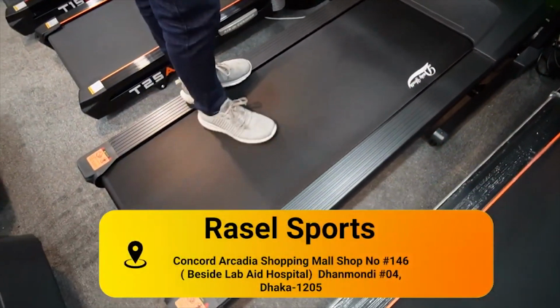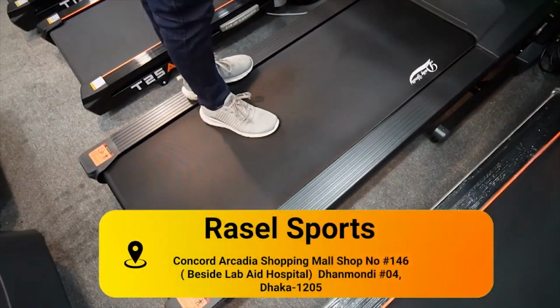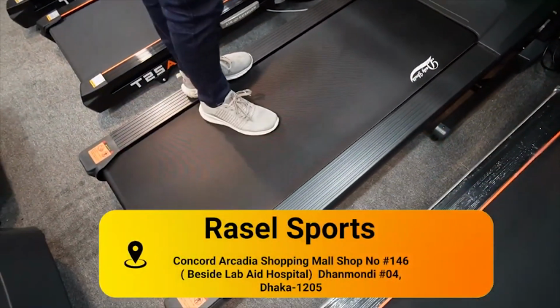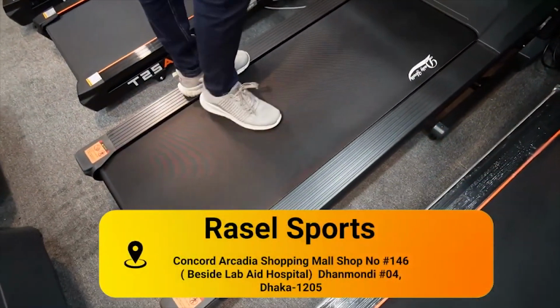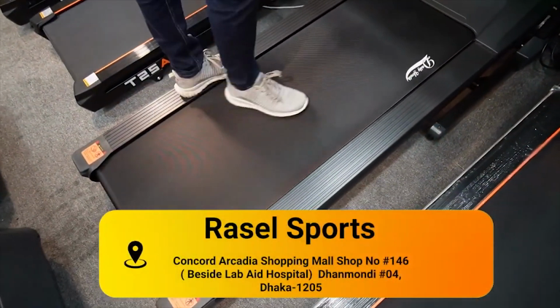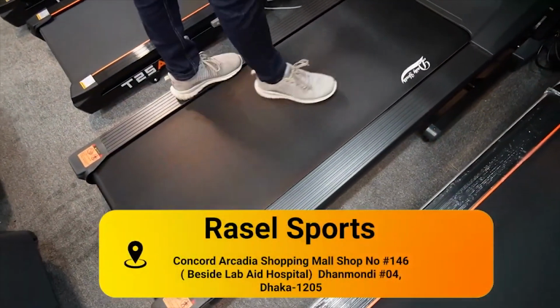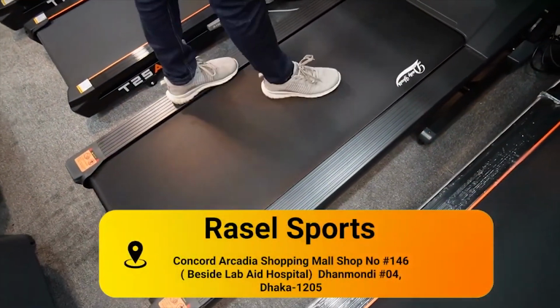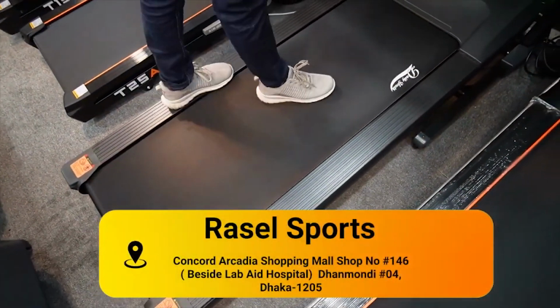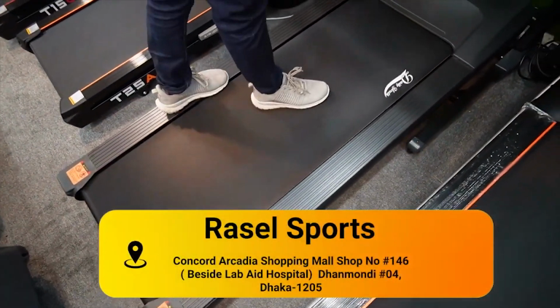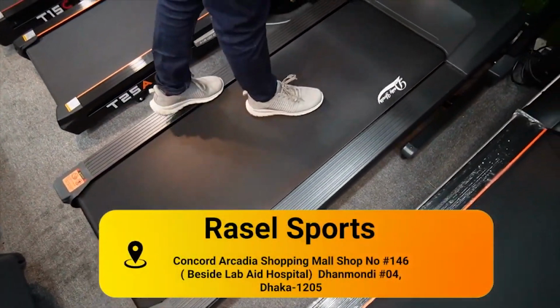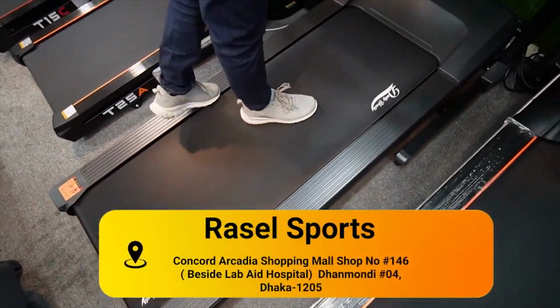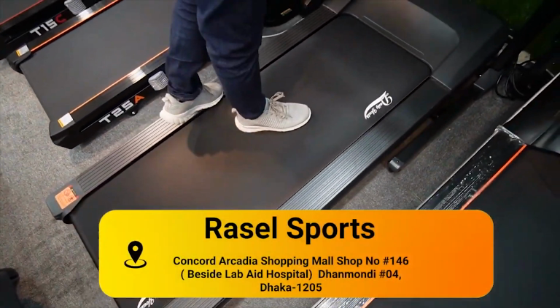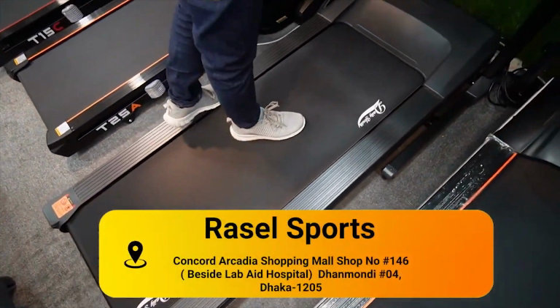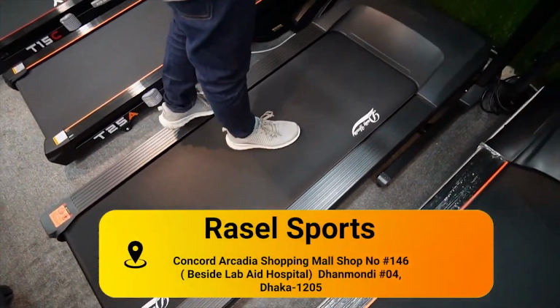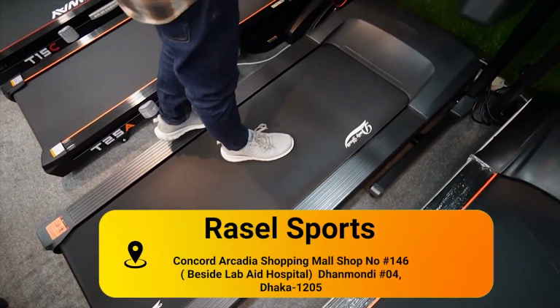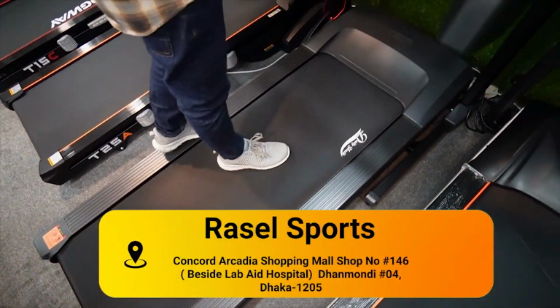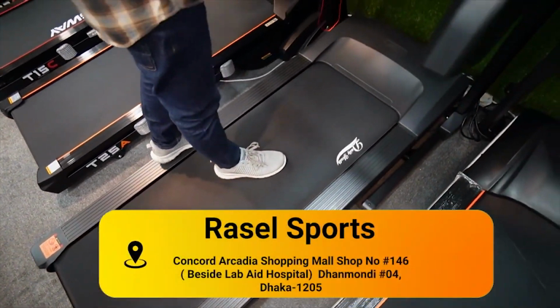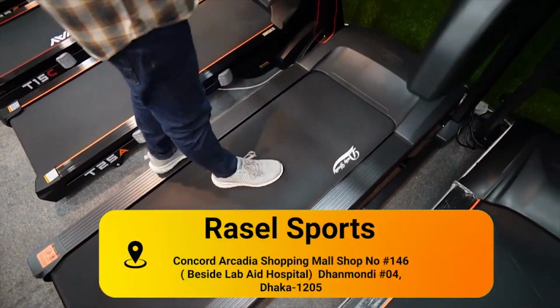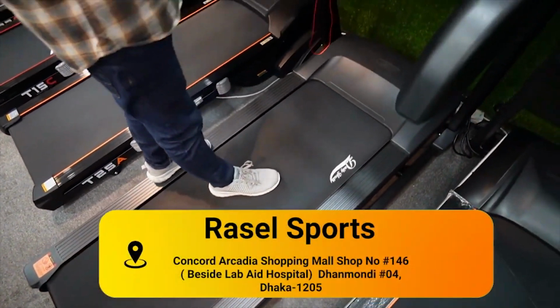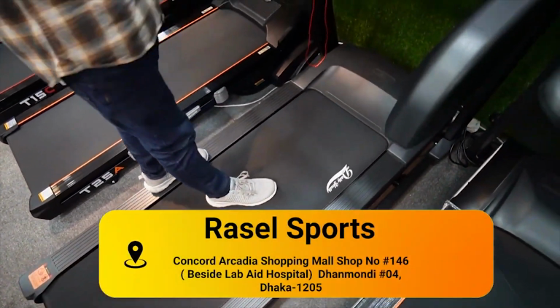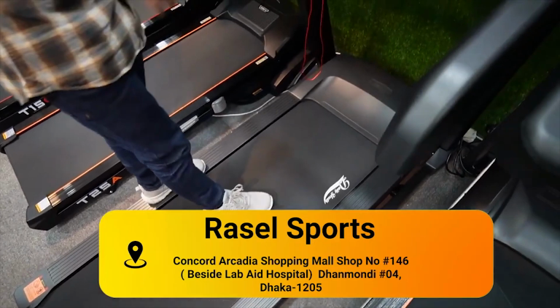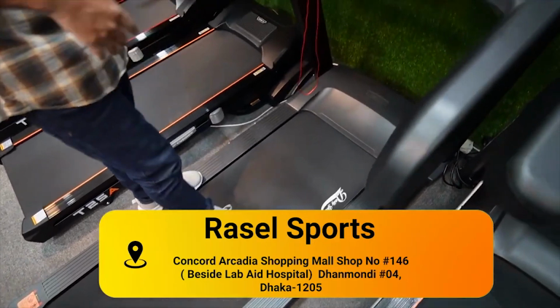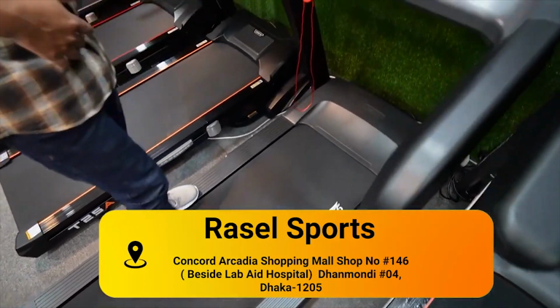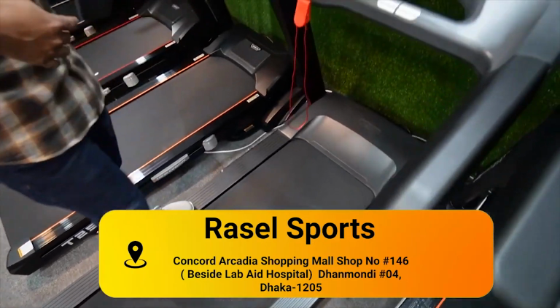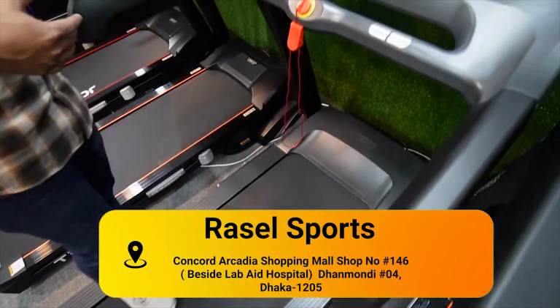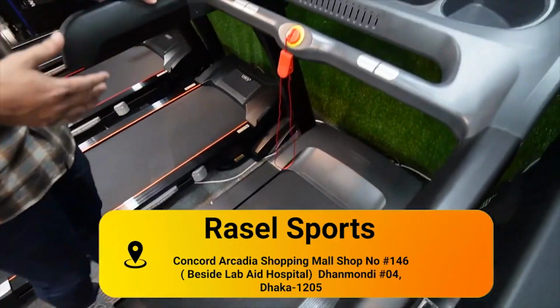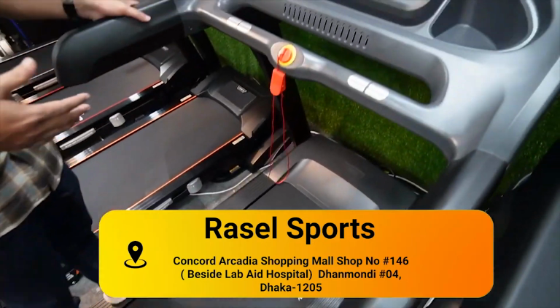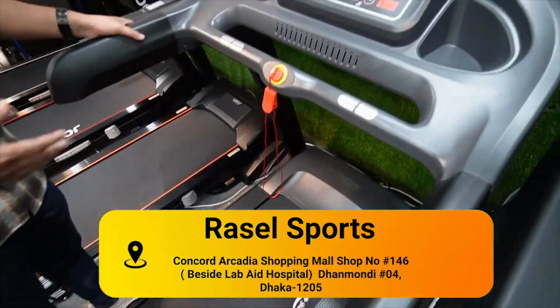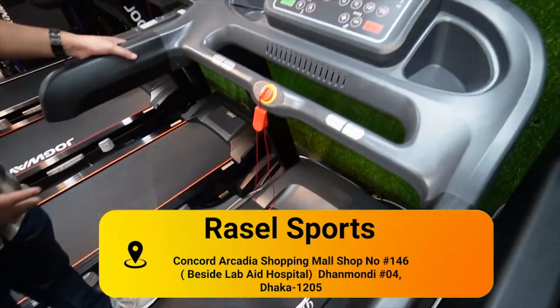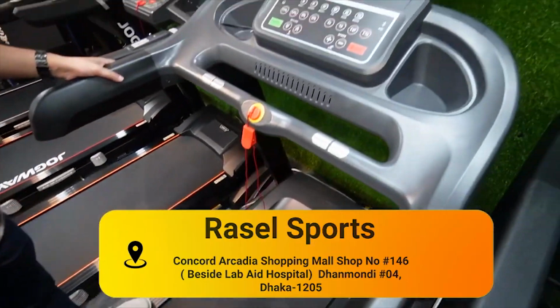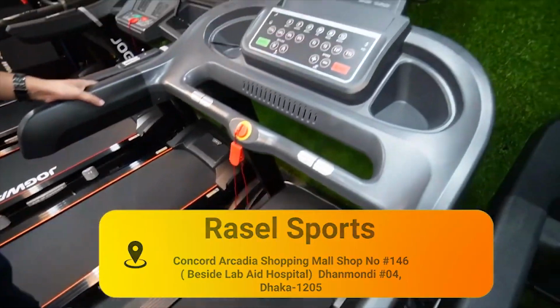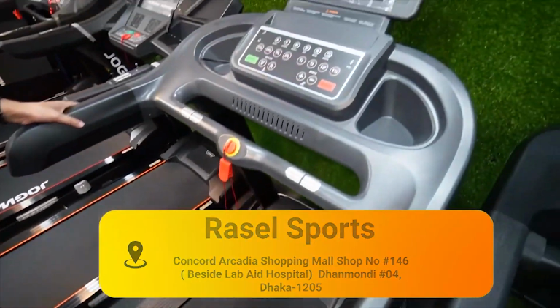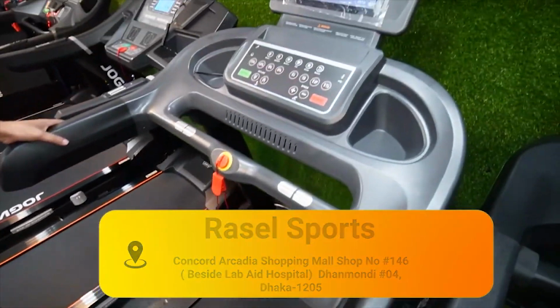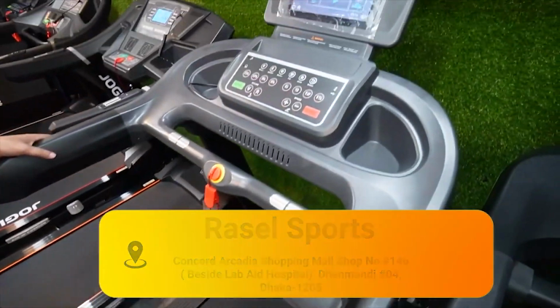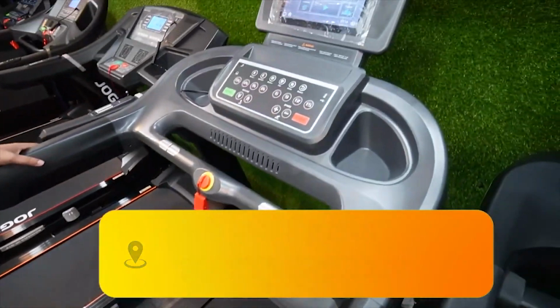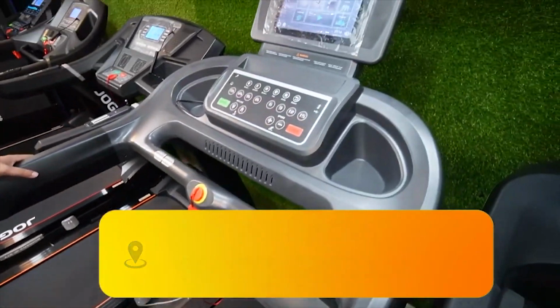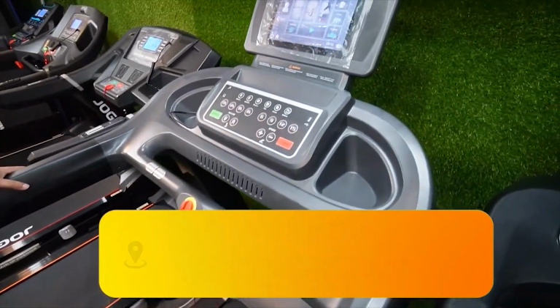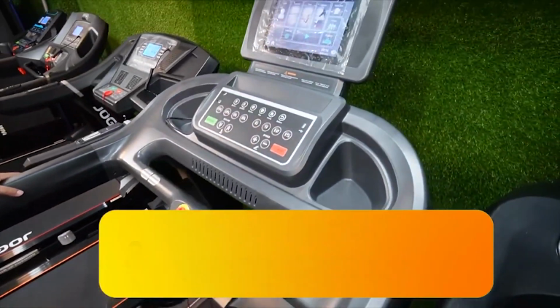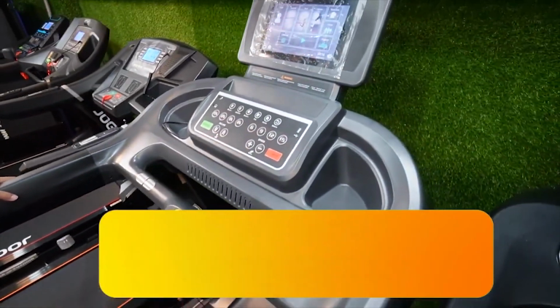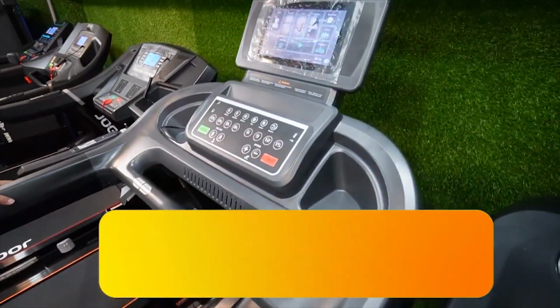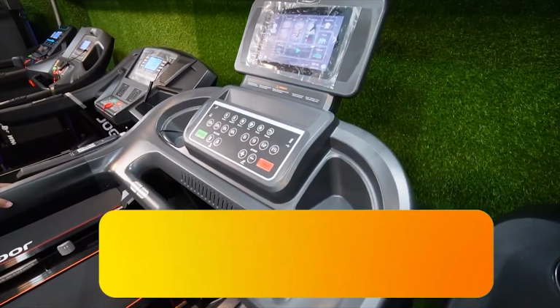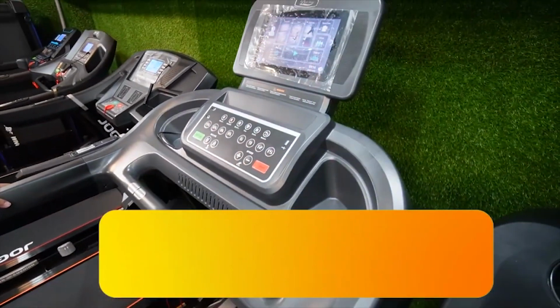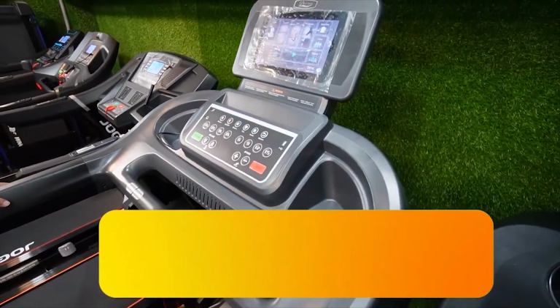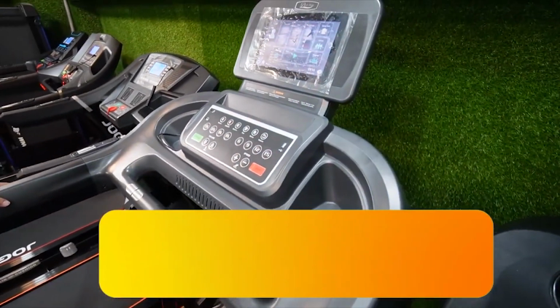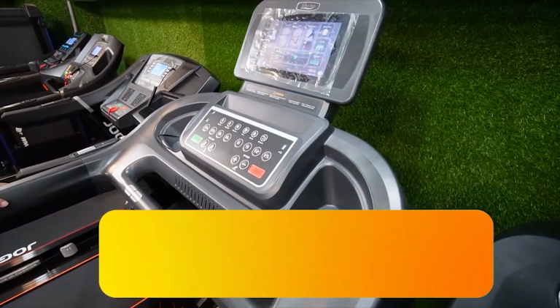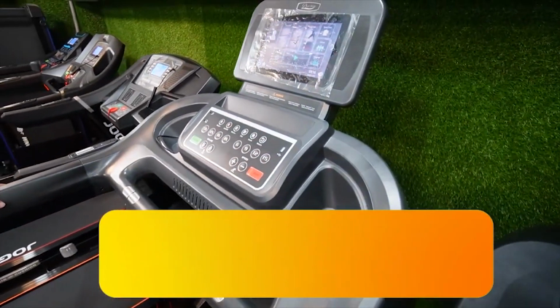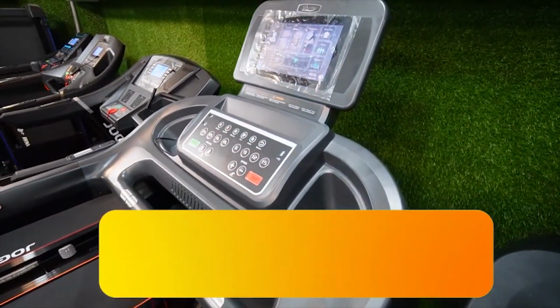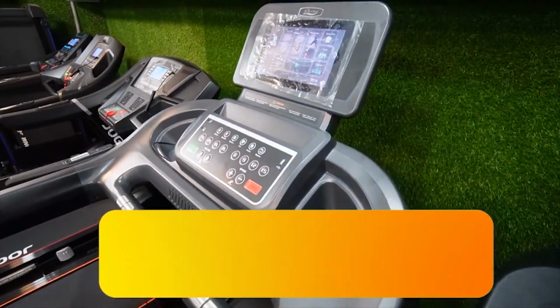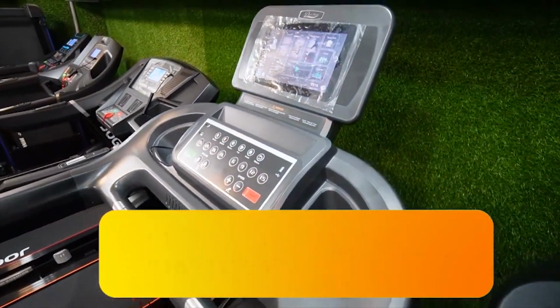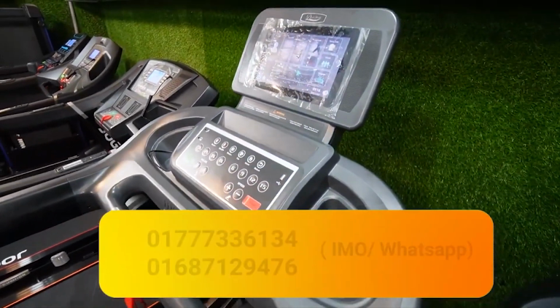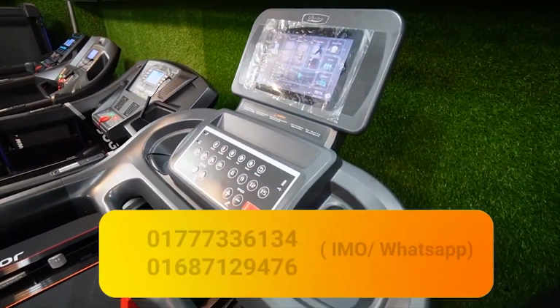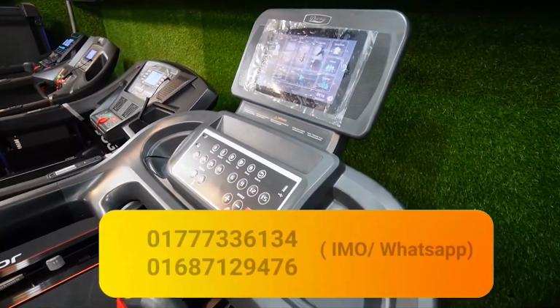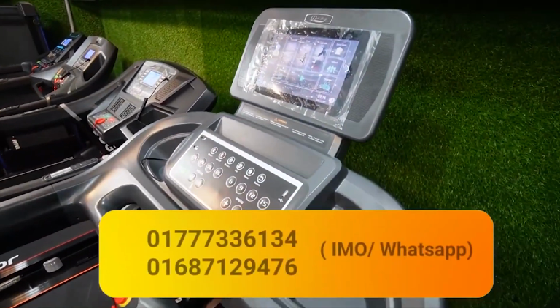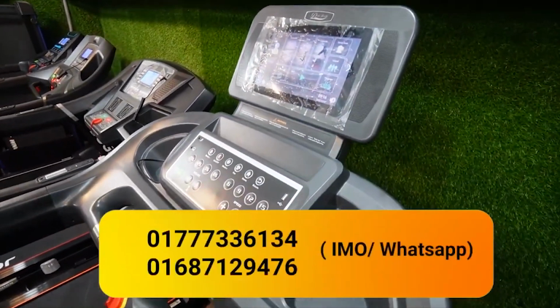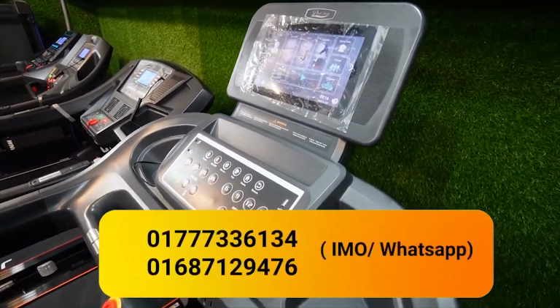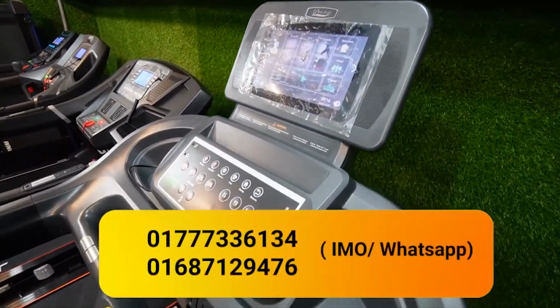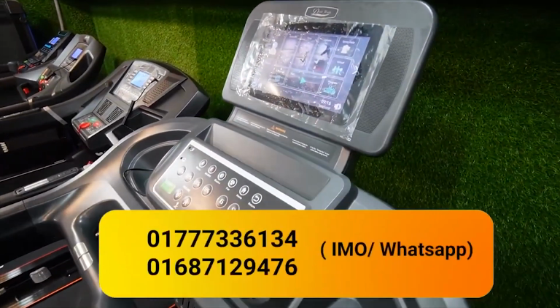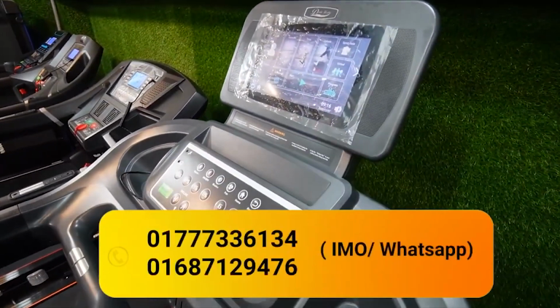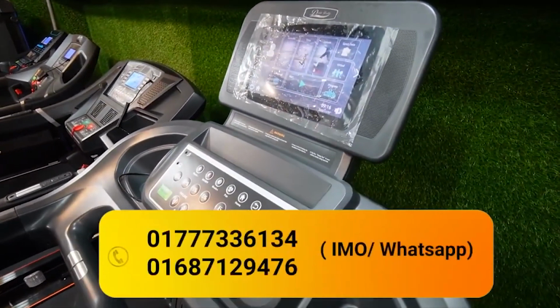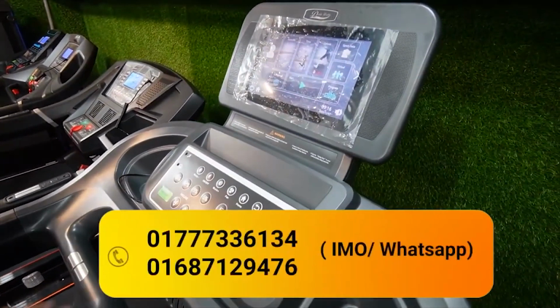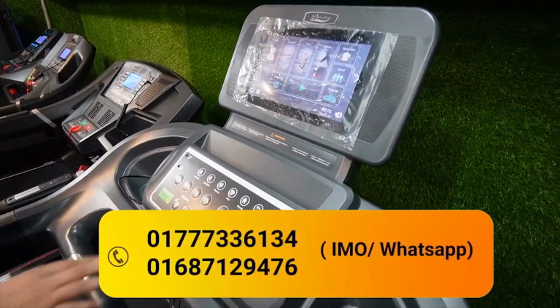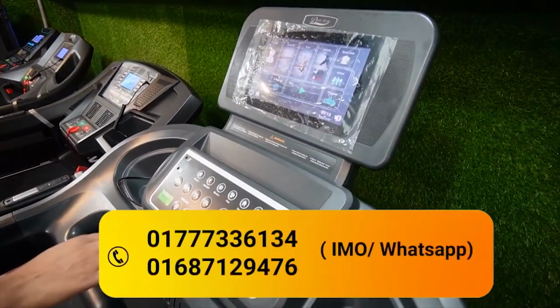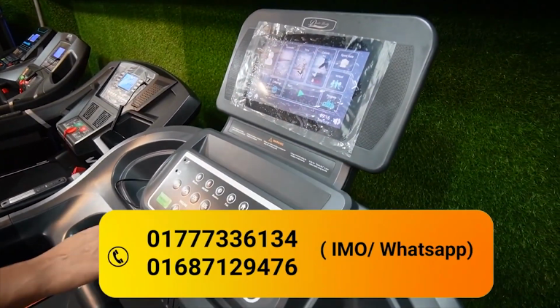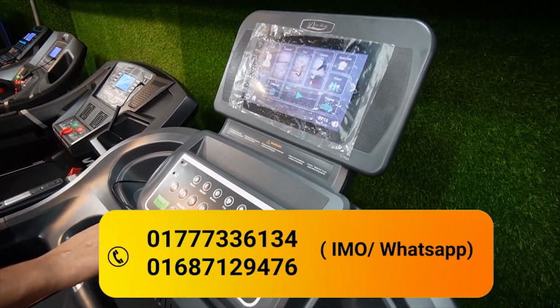It's a great treadmill. Its AC motor is 4.3 horsepower. This is a 2-3 class machine.